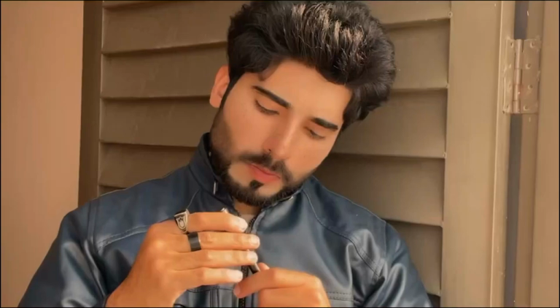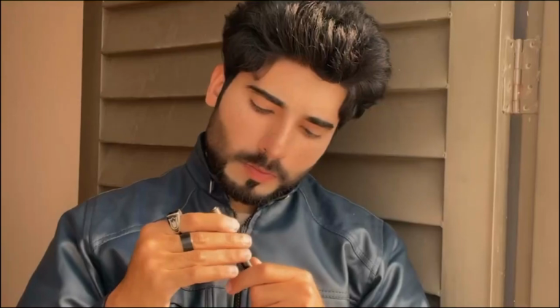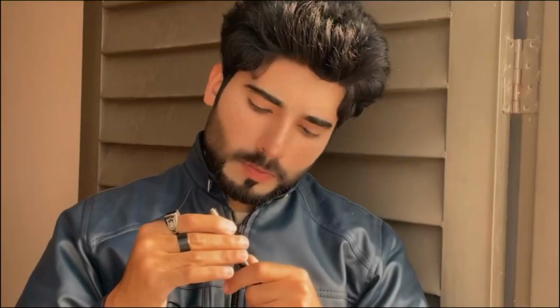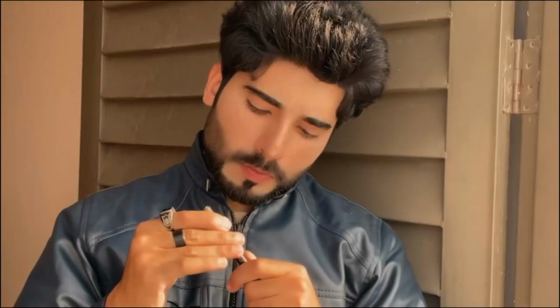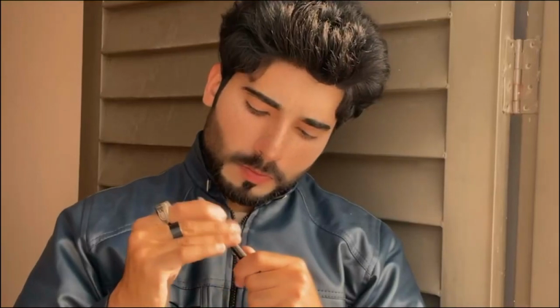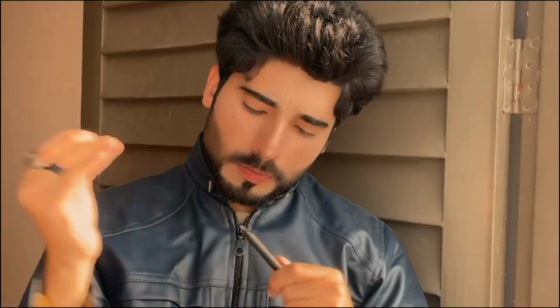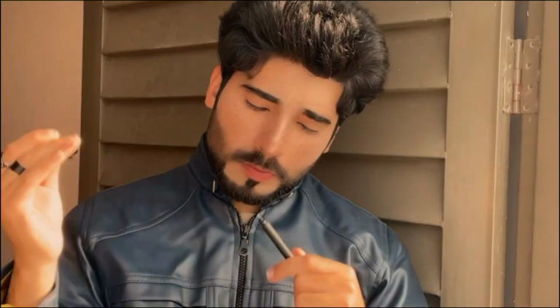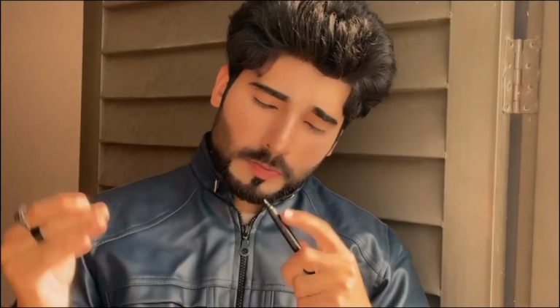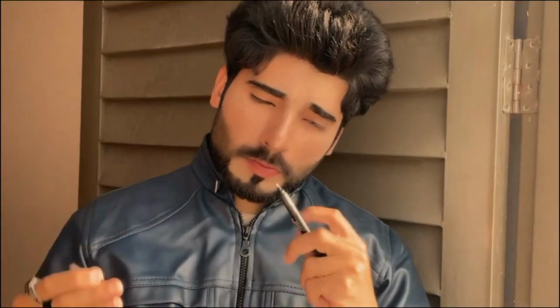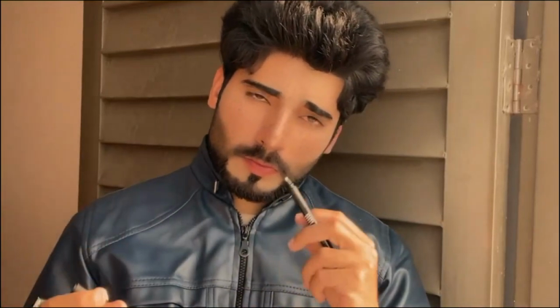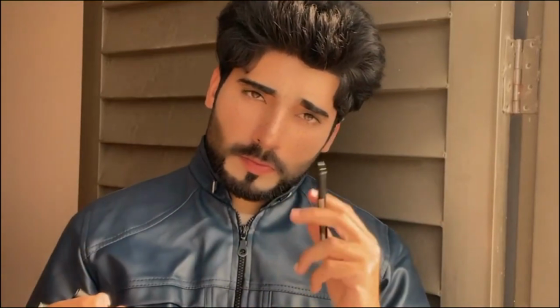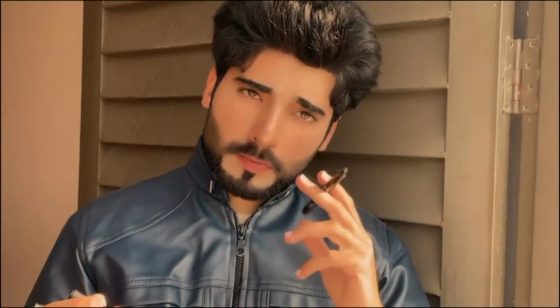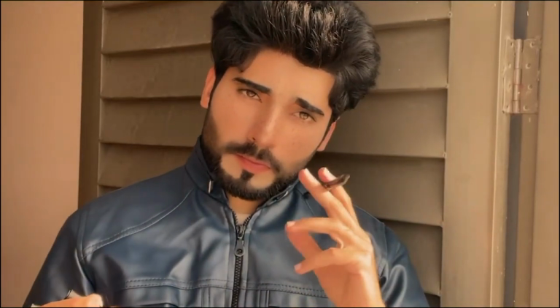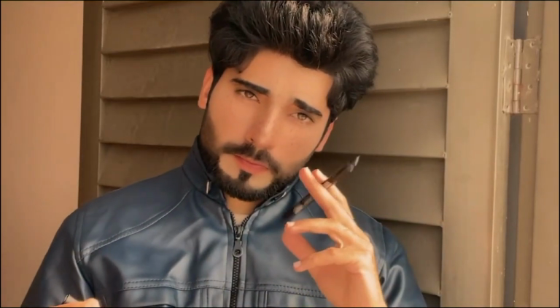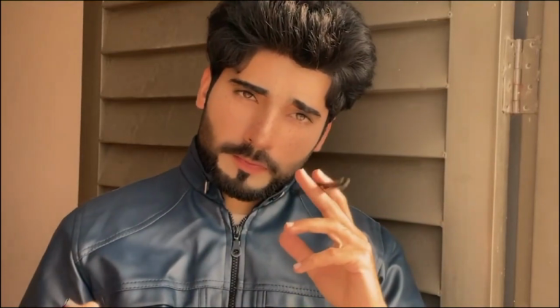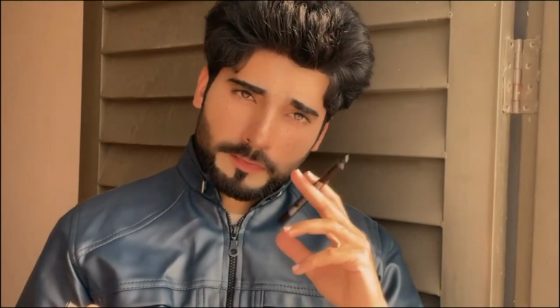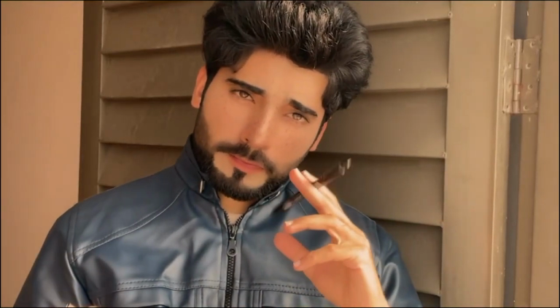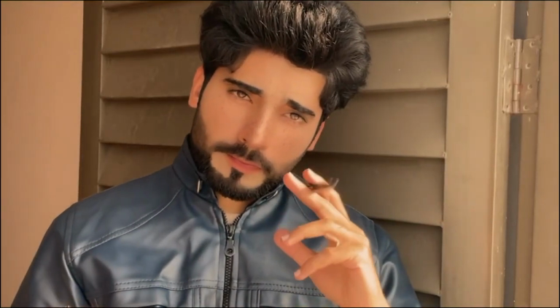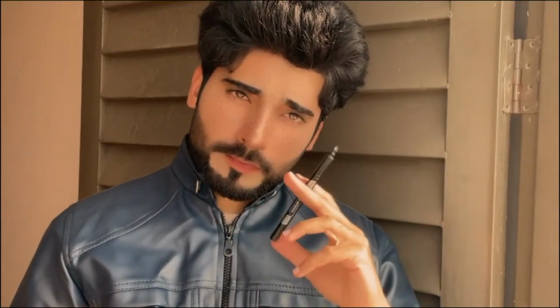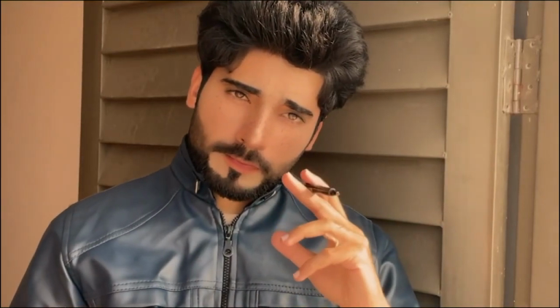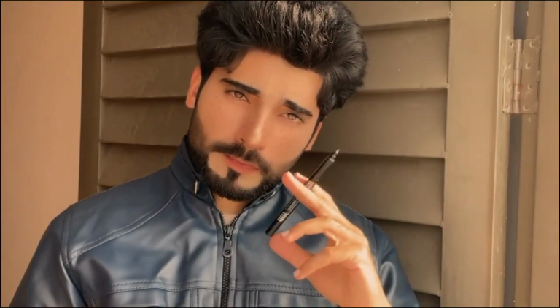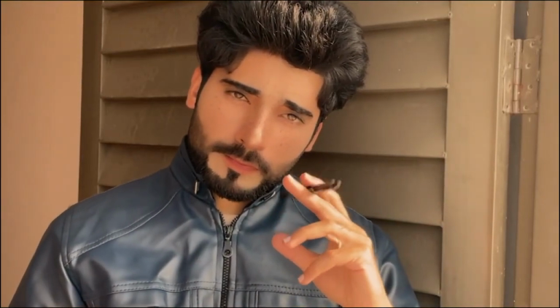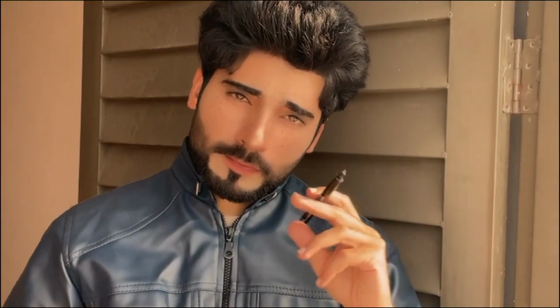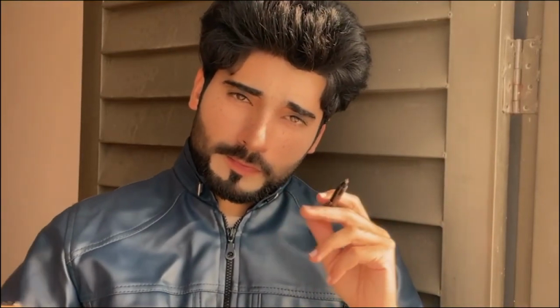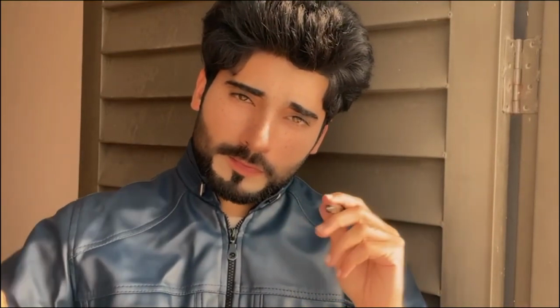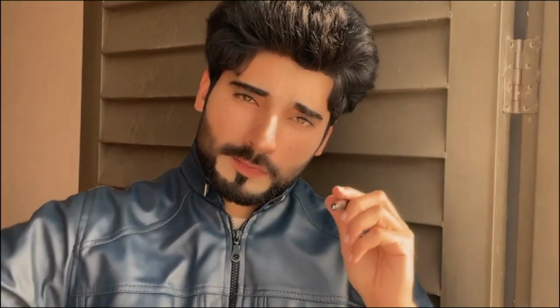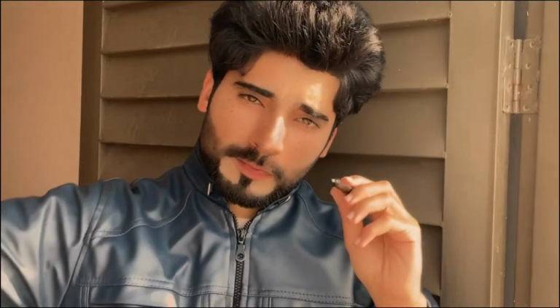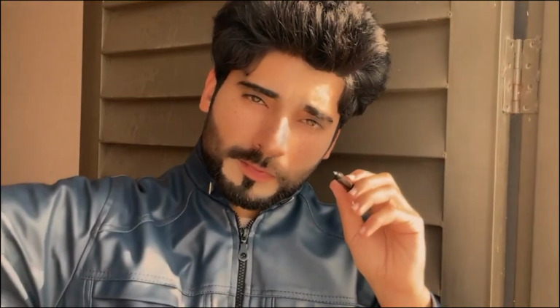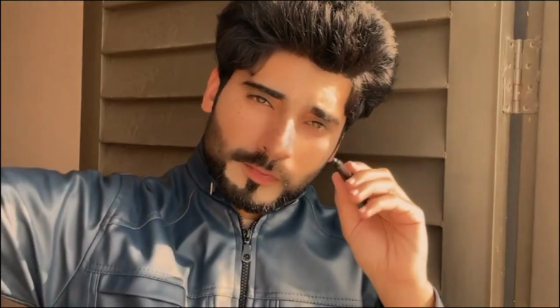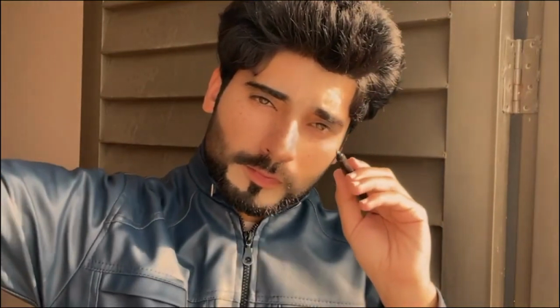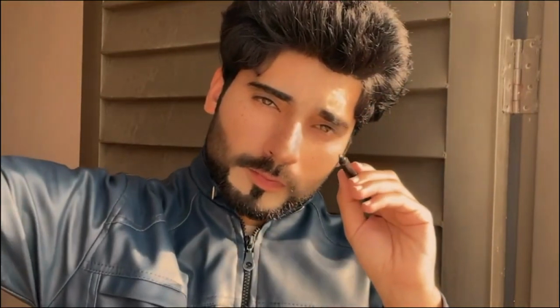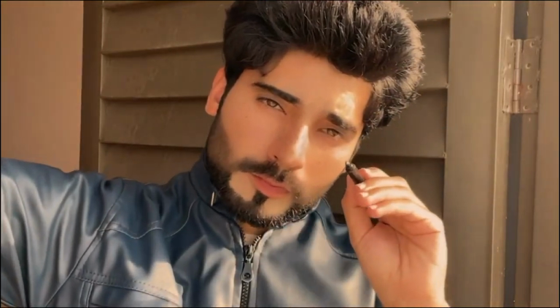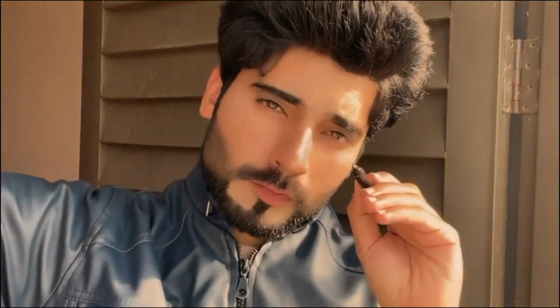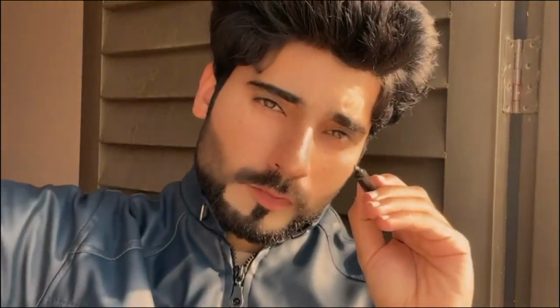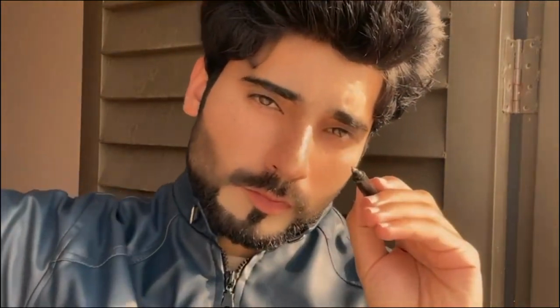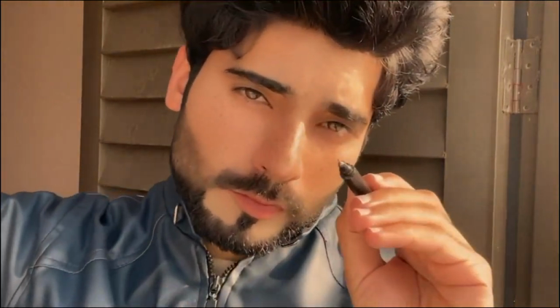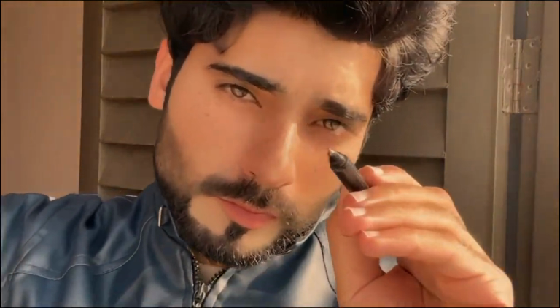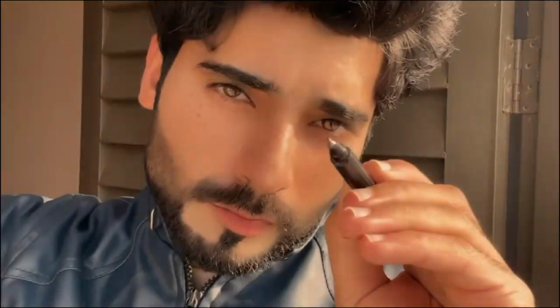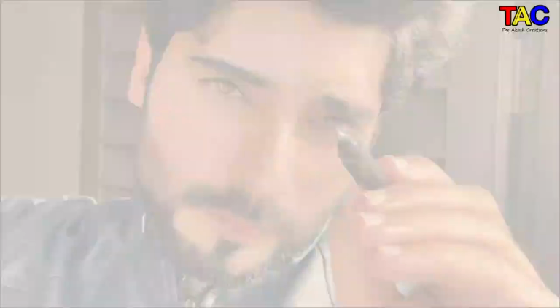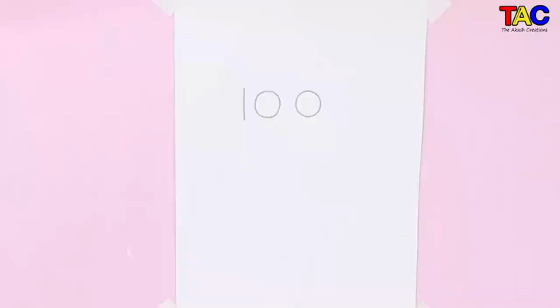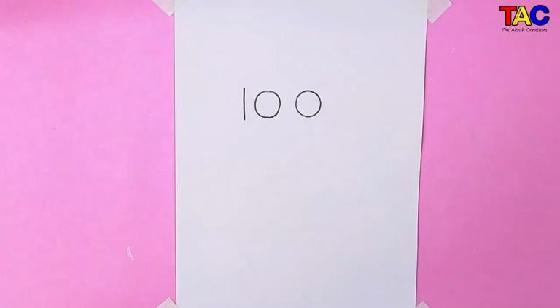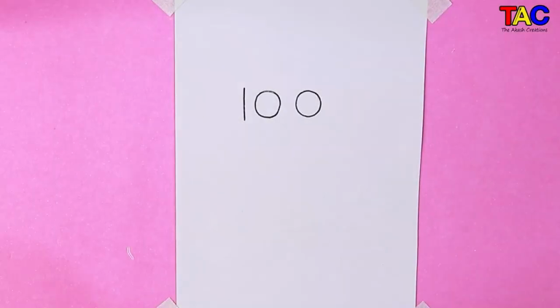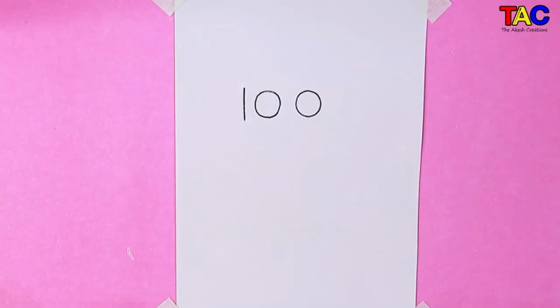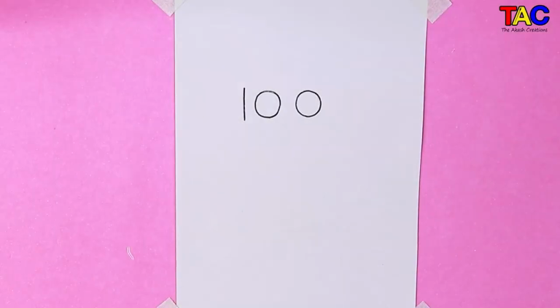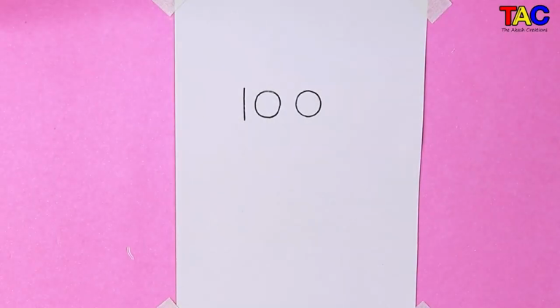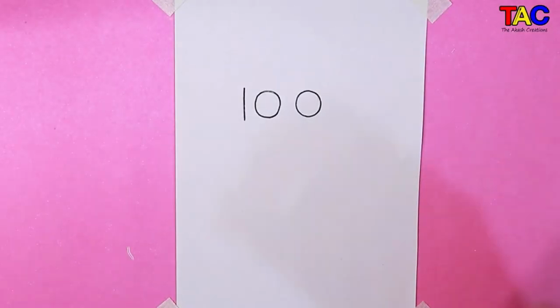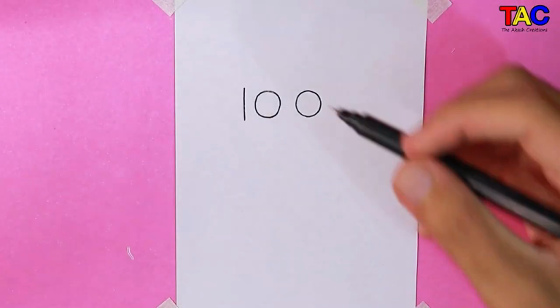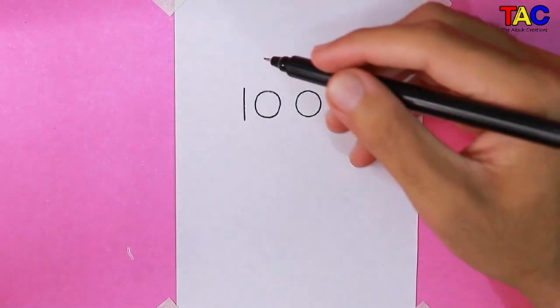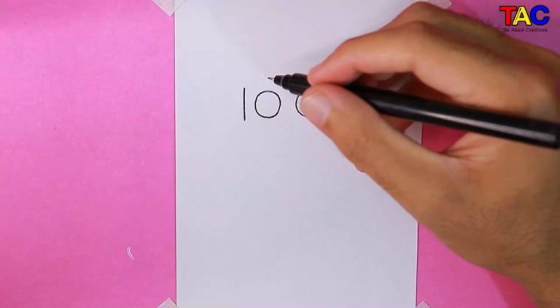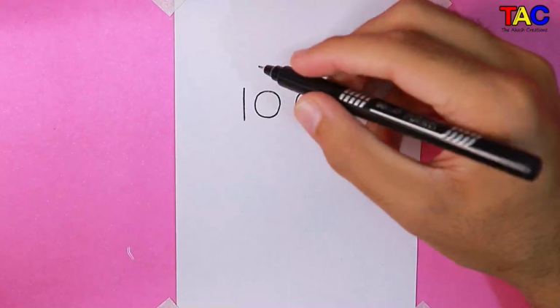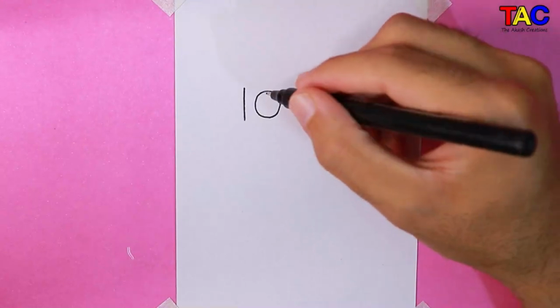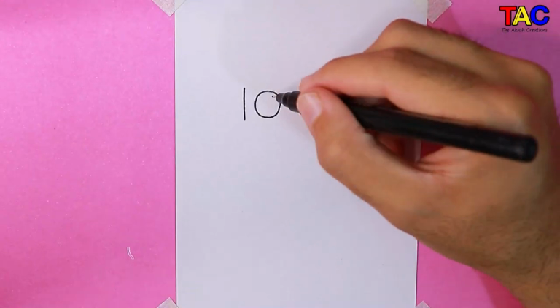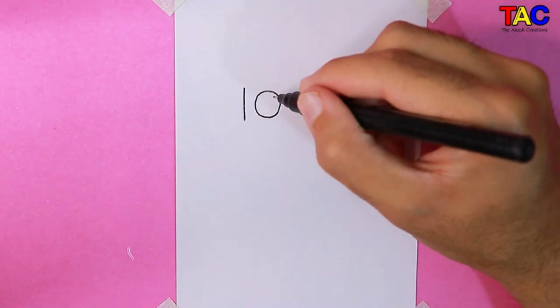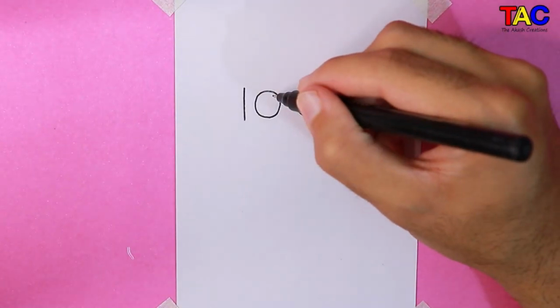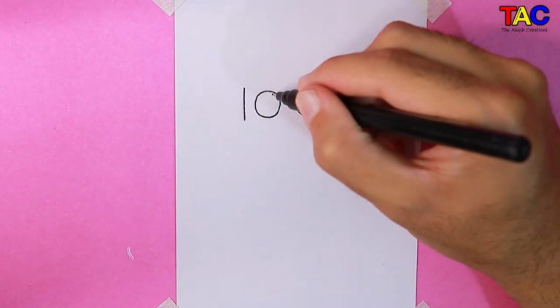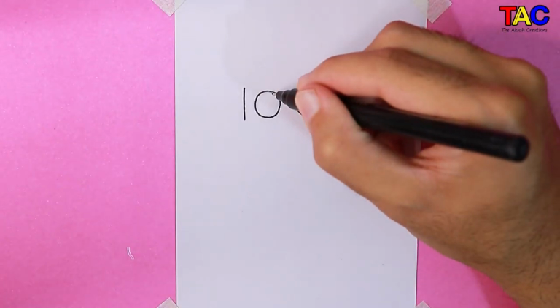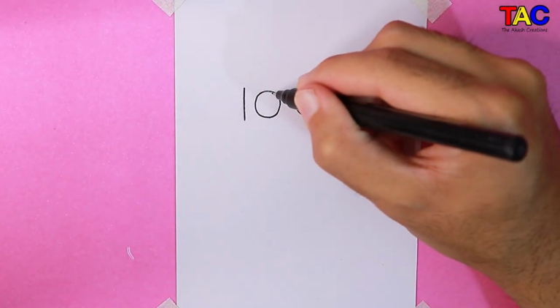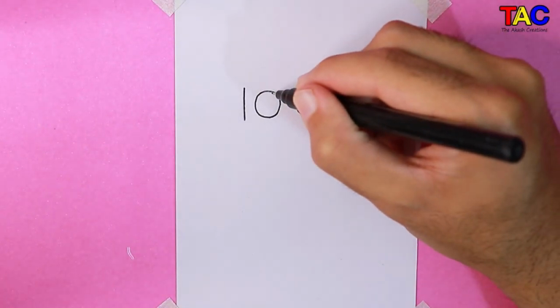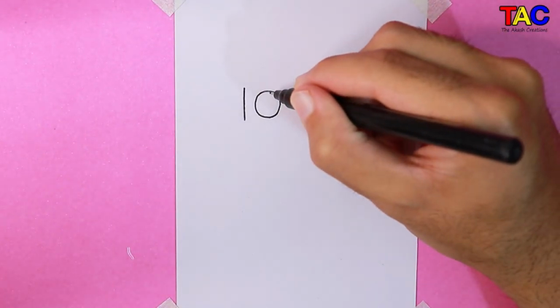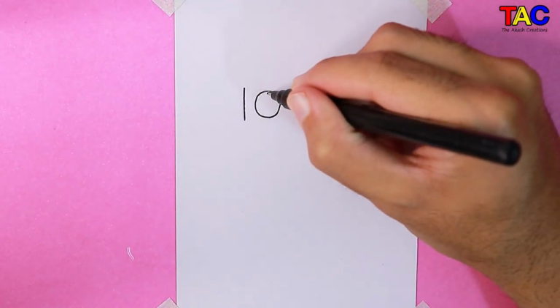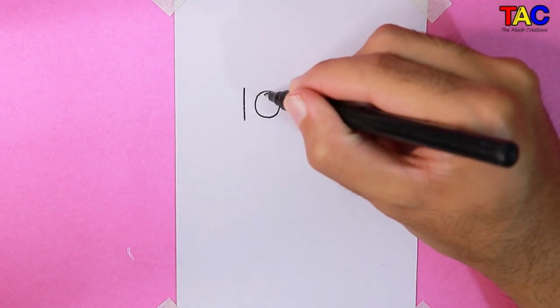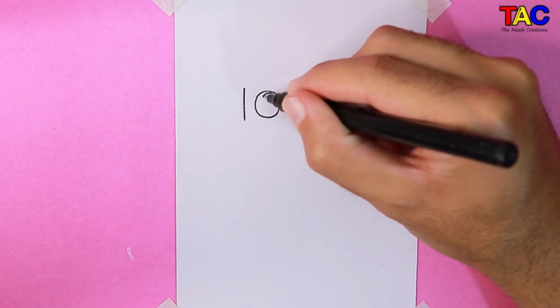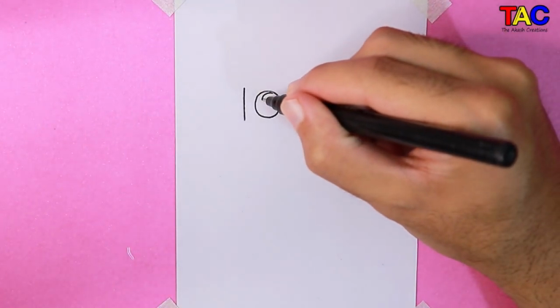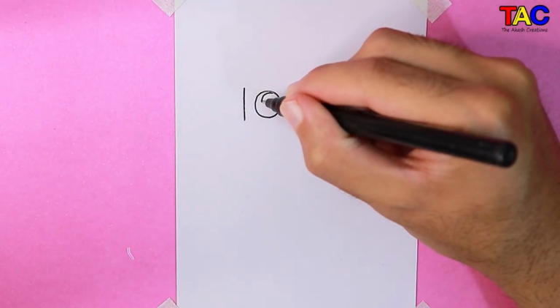Hi guys, today I am going to show you how to draw Miraculous Ladybug. Write number 100 on paper and start drawing.